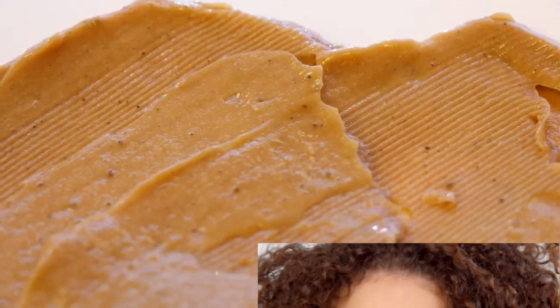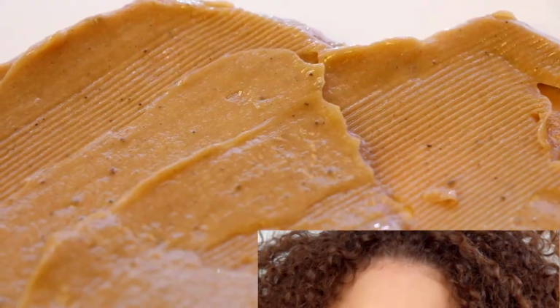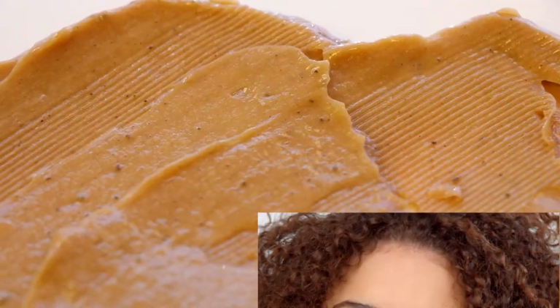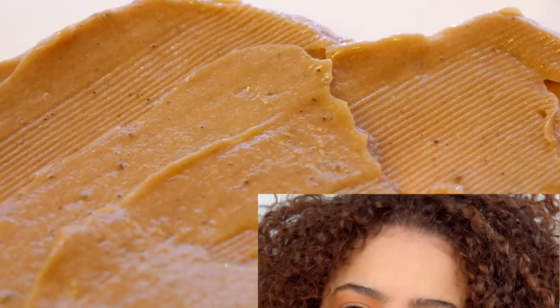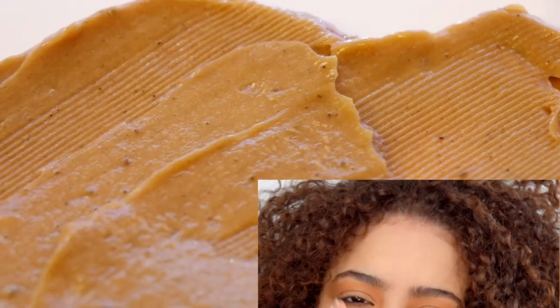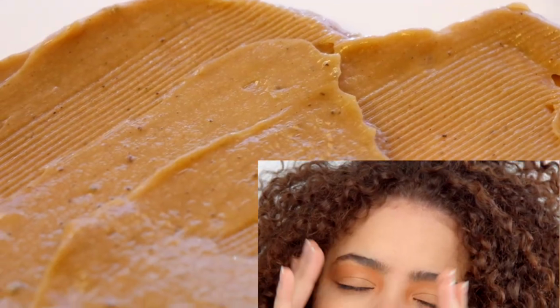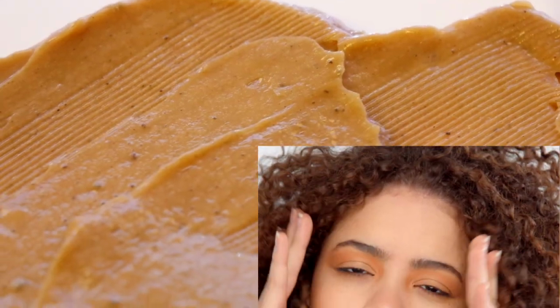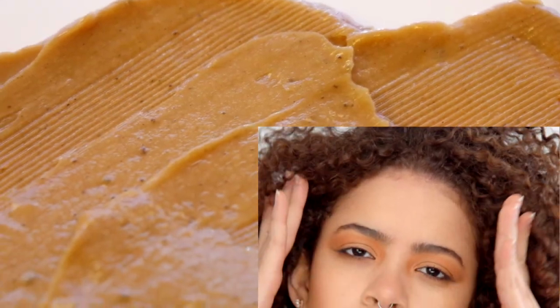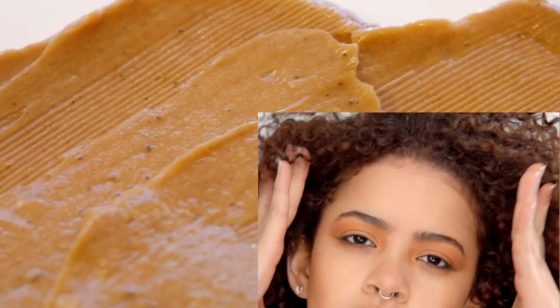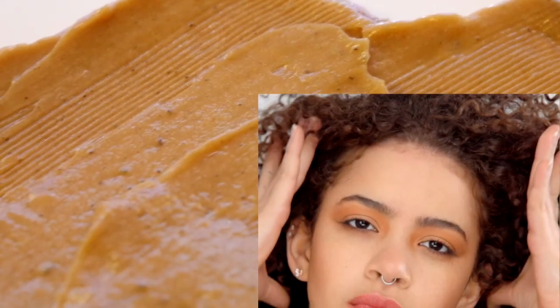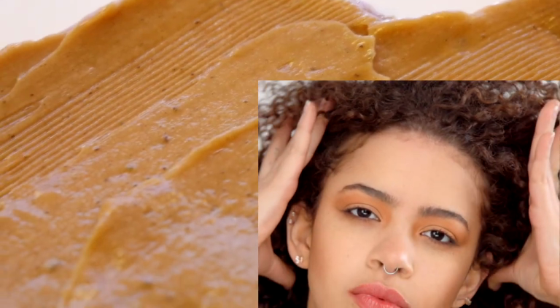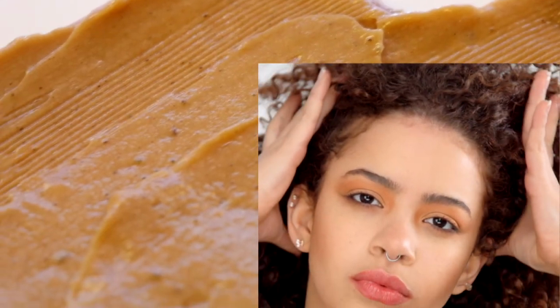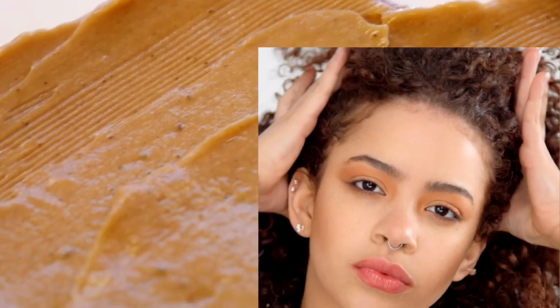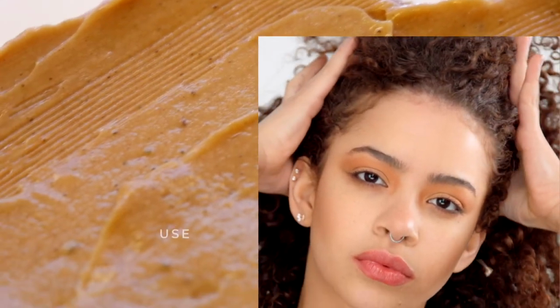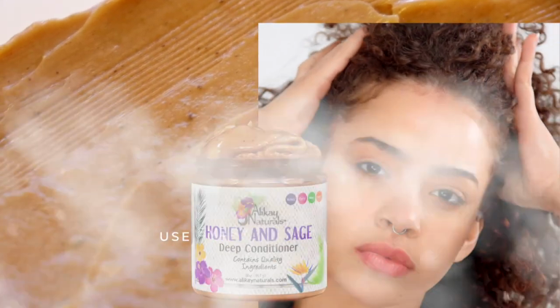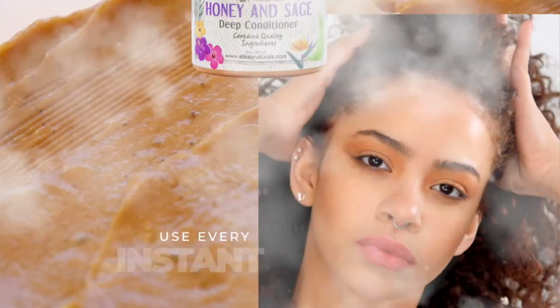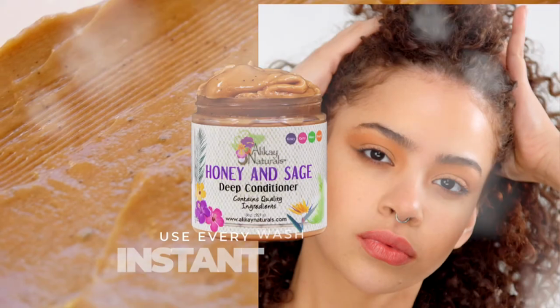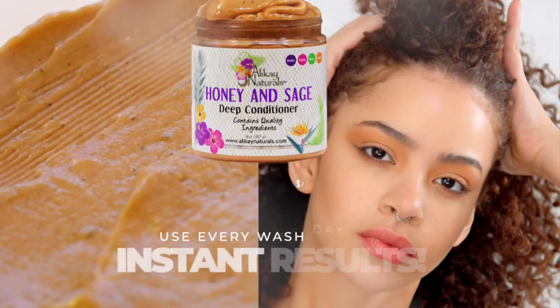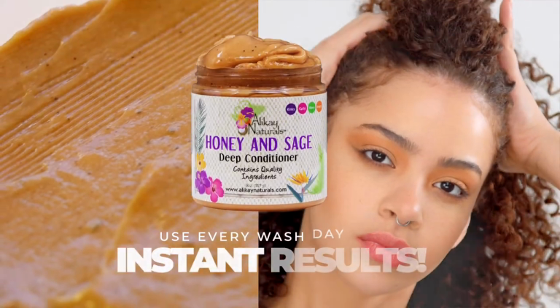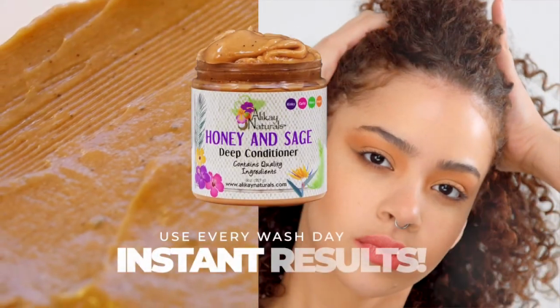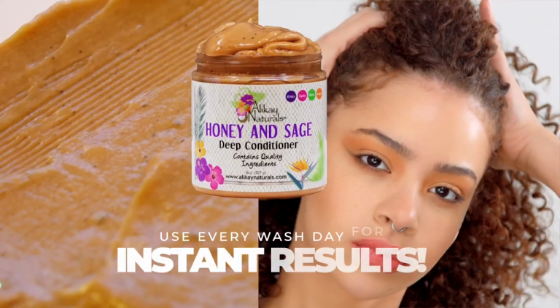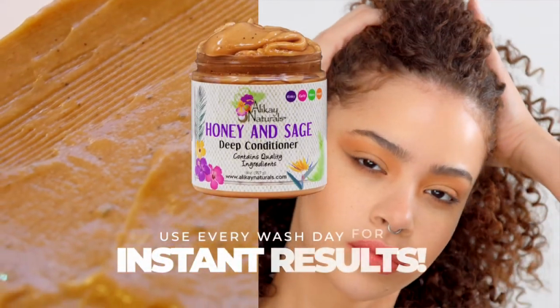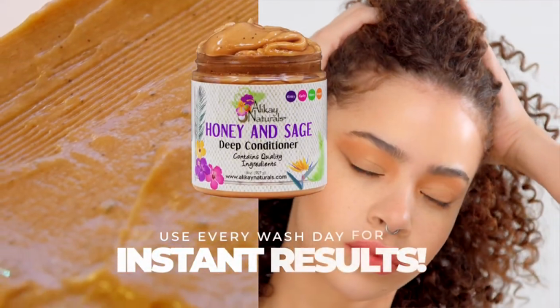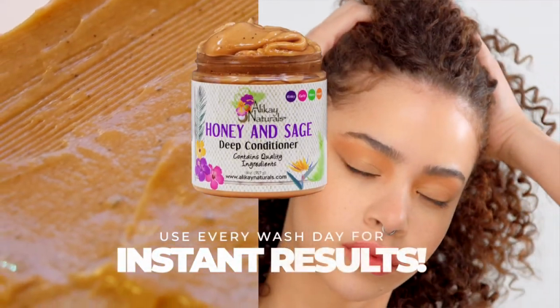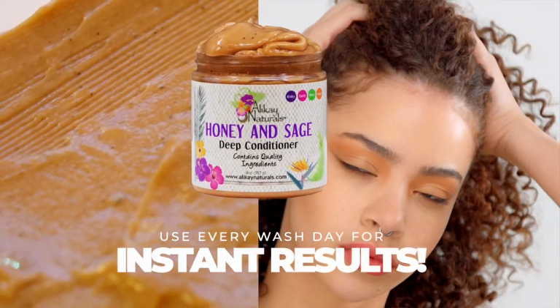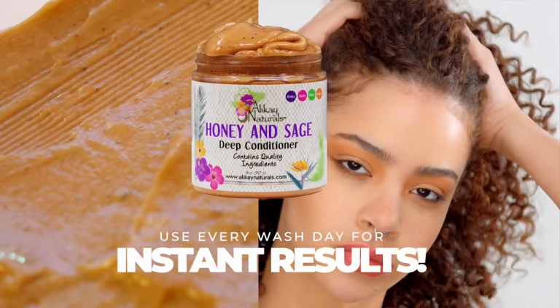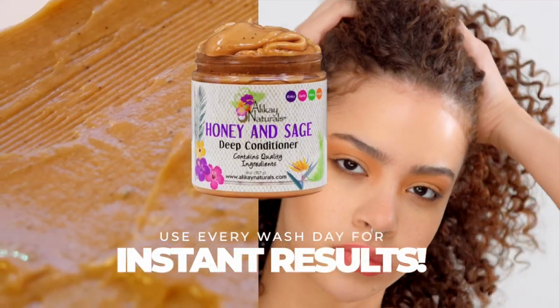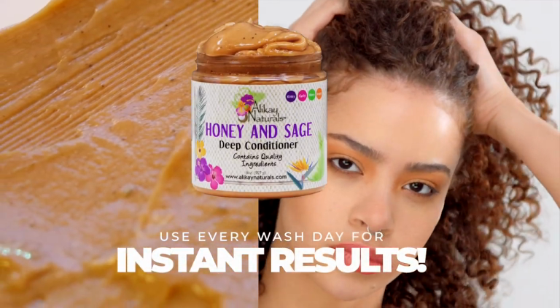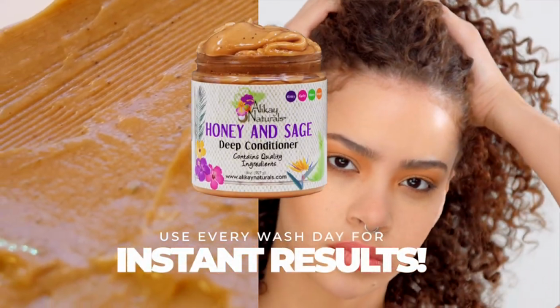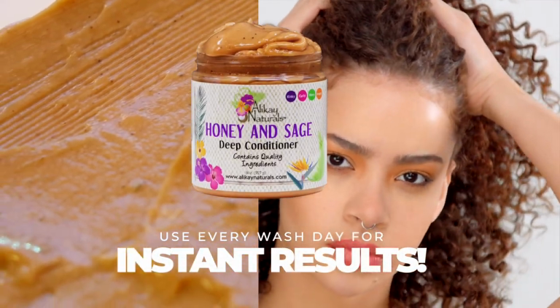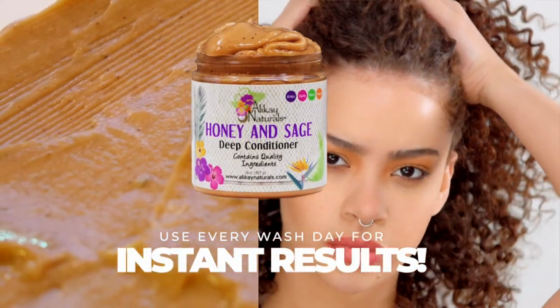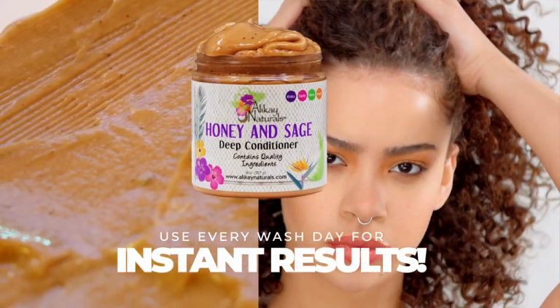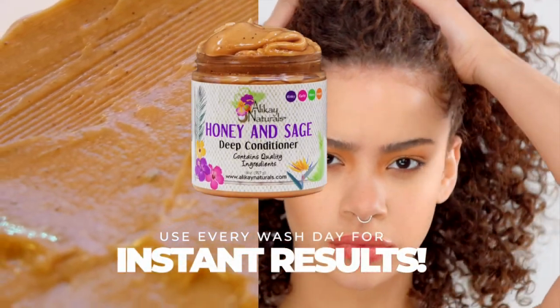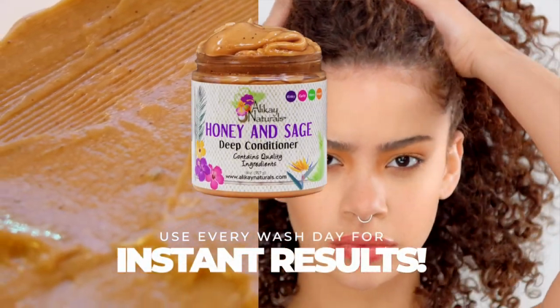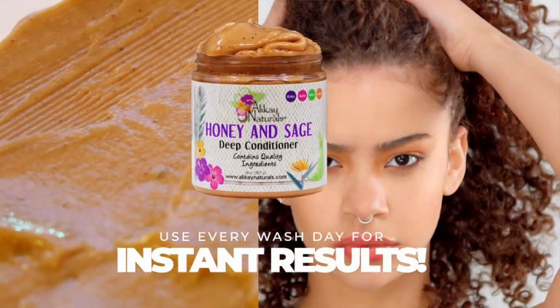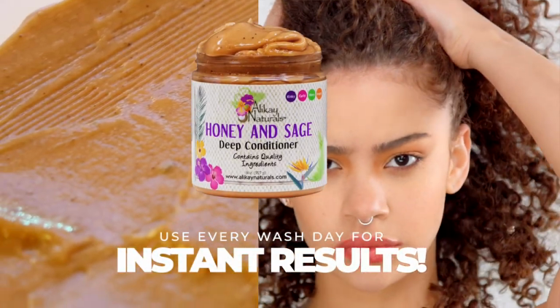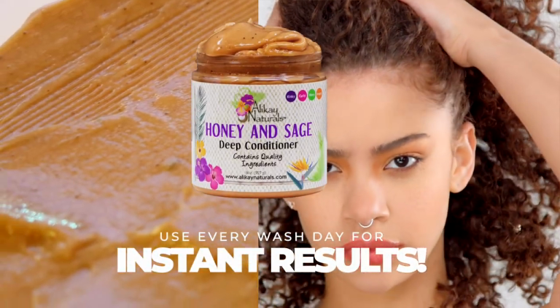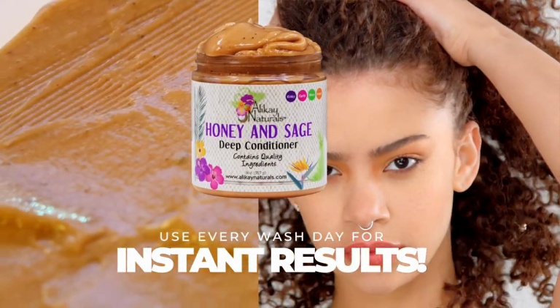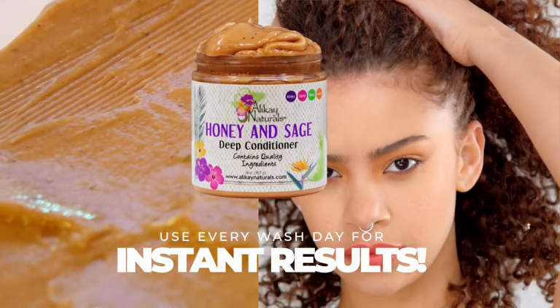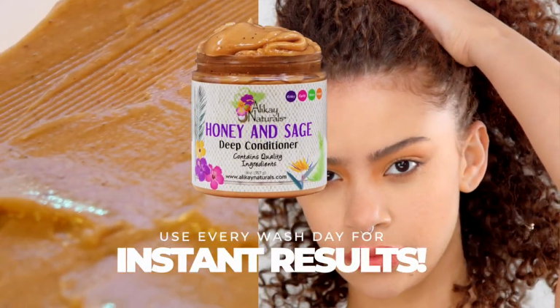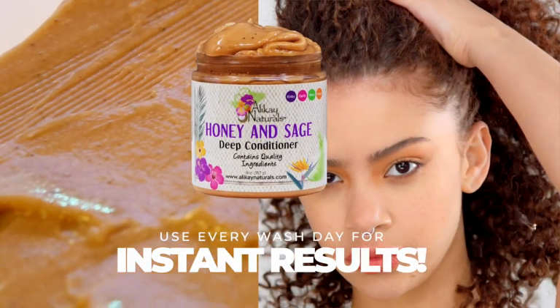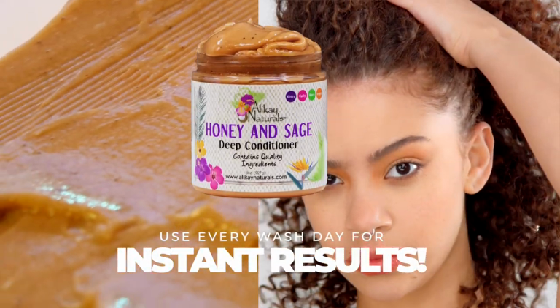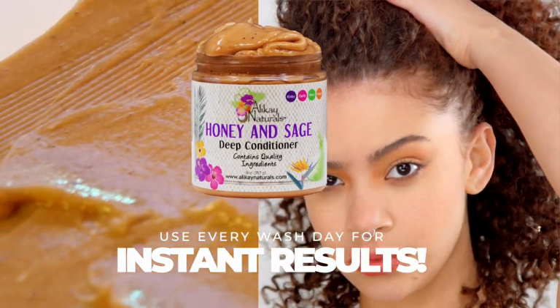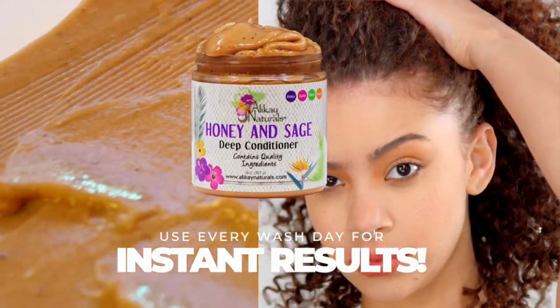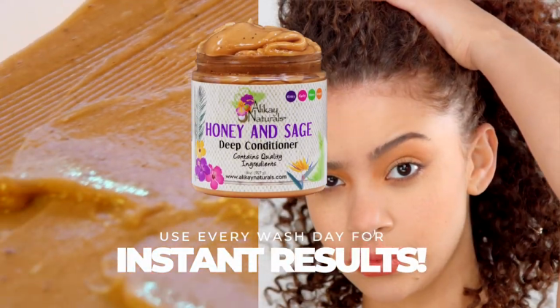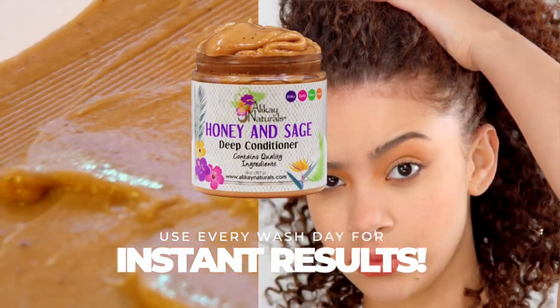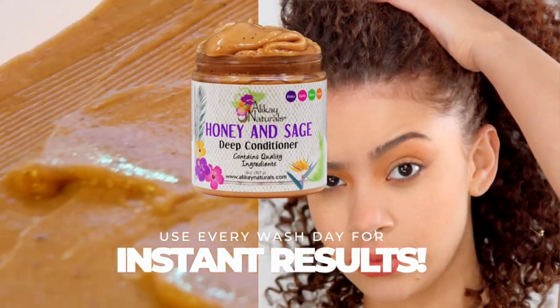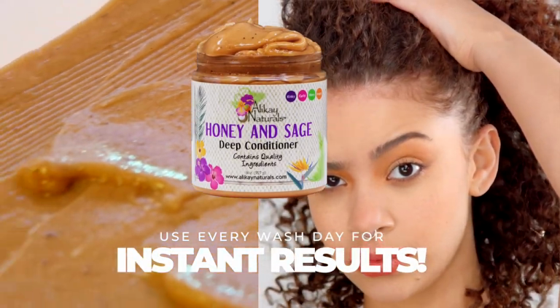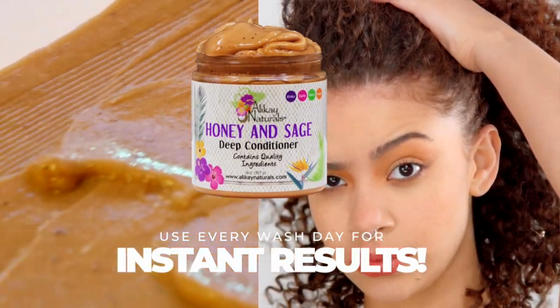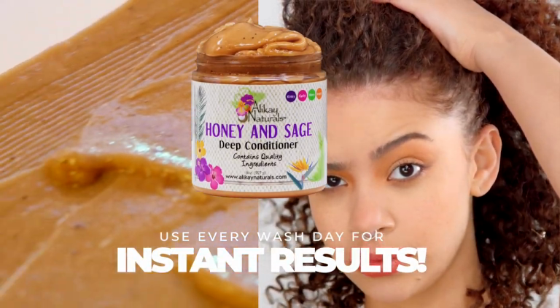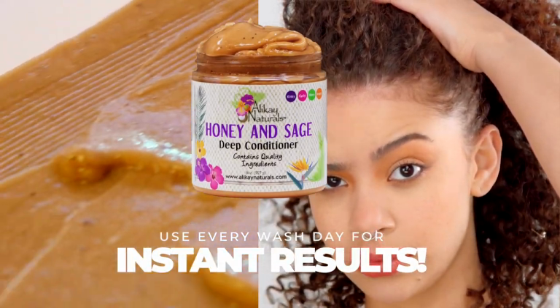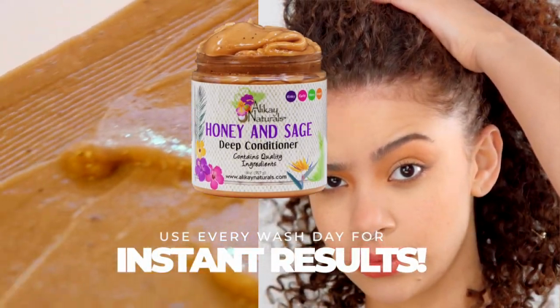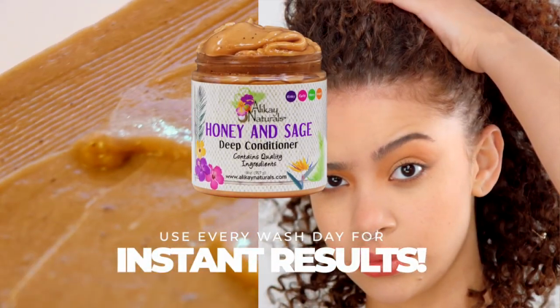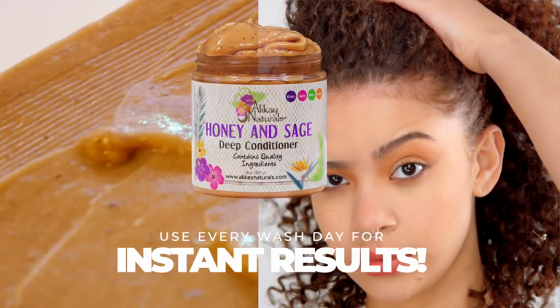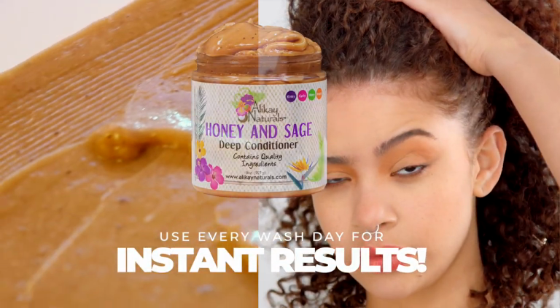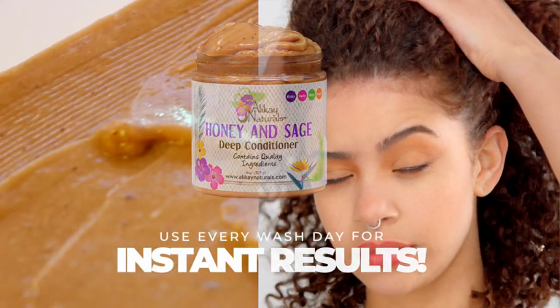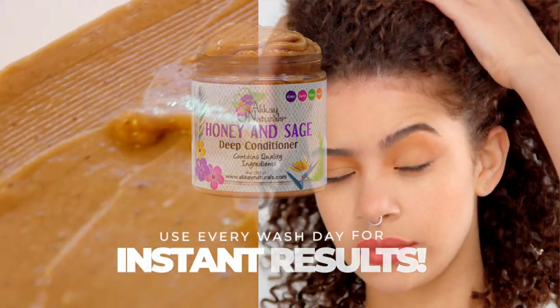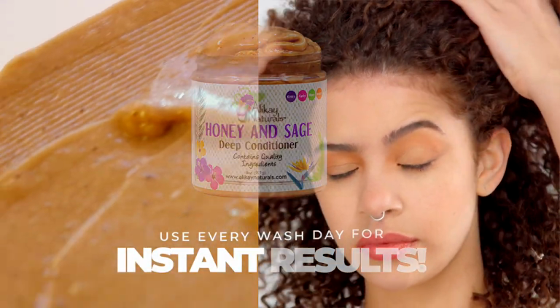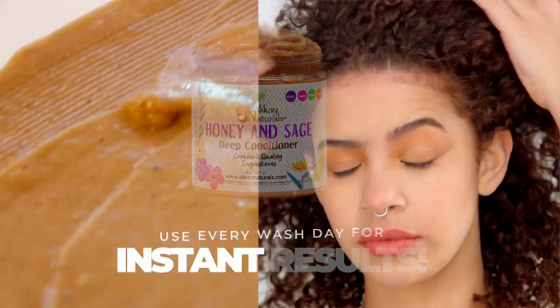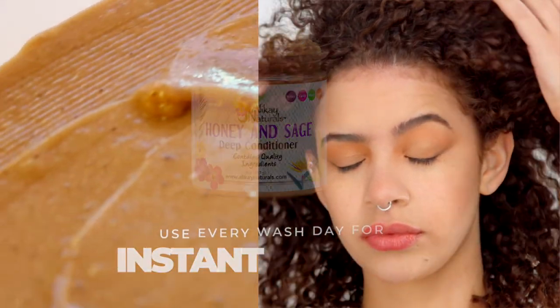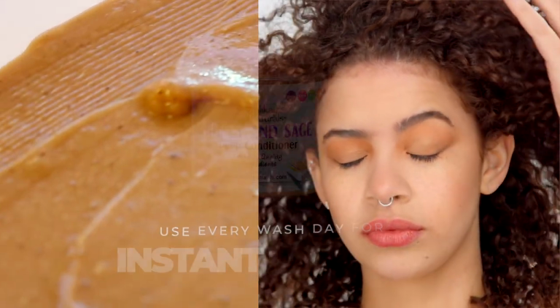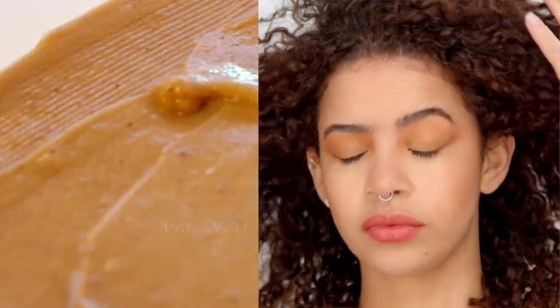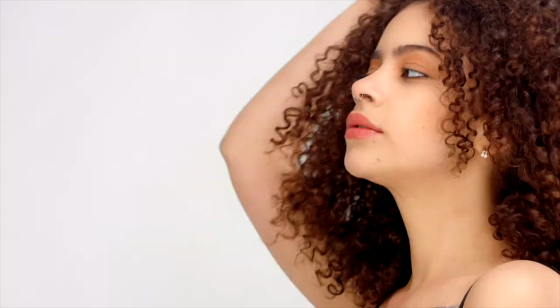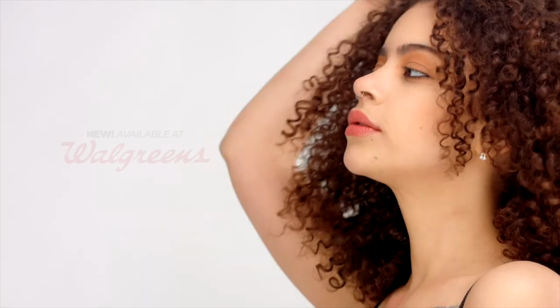Honey and Sage can be used as a pre-poo or a deep conditioning treatment. Use this for each wash day and you'll see instant results.